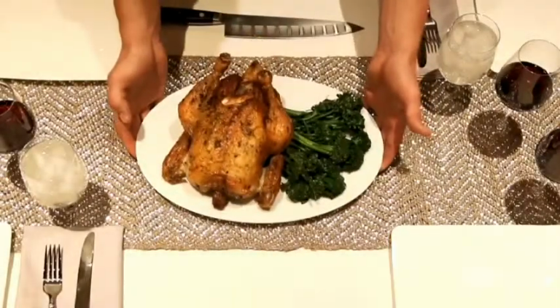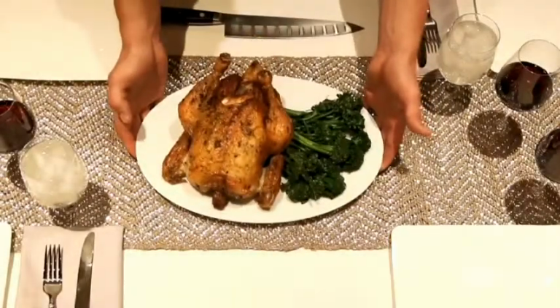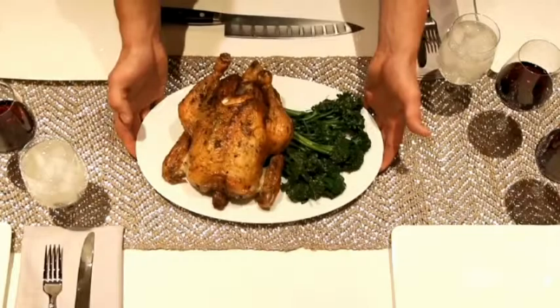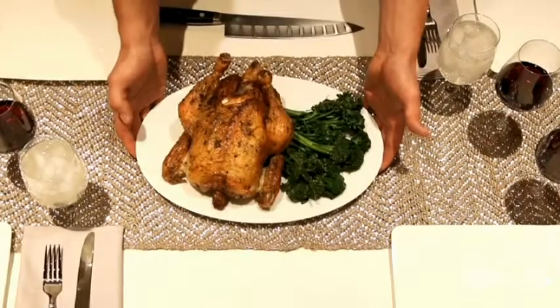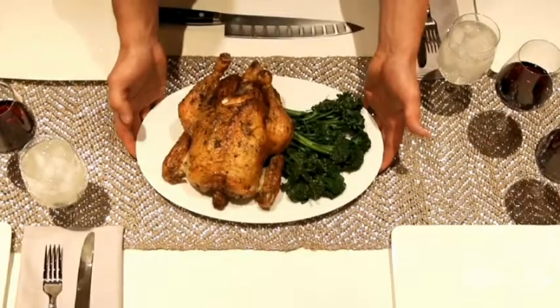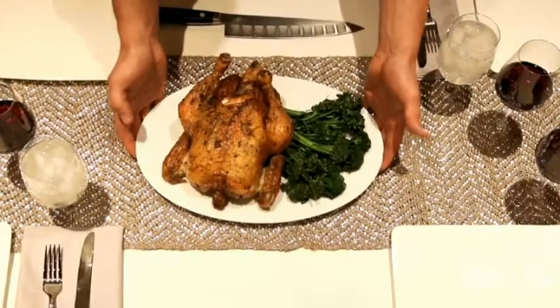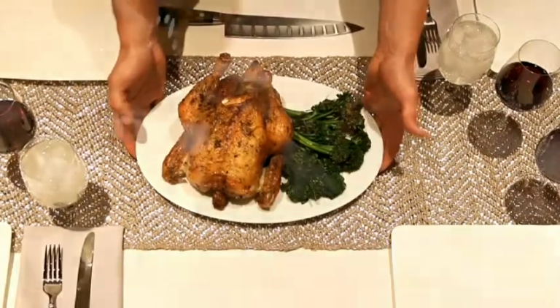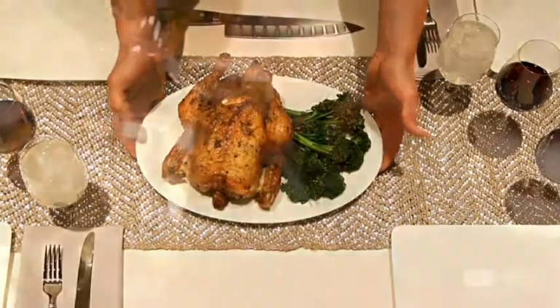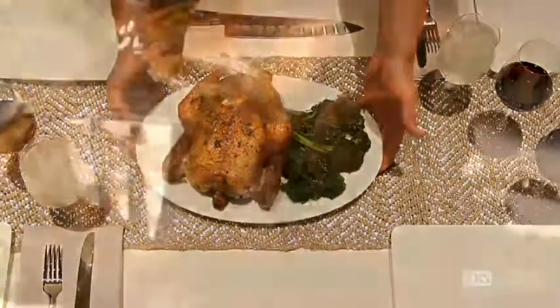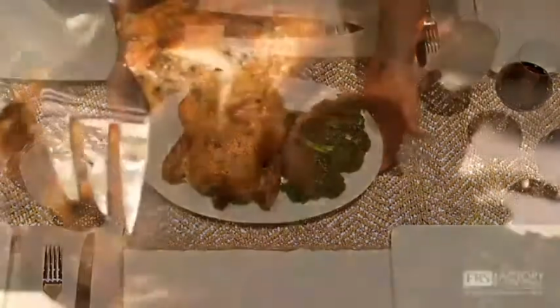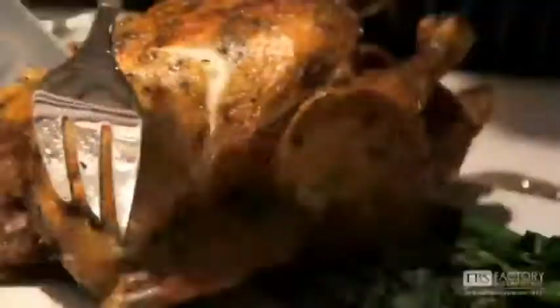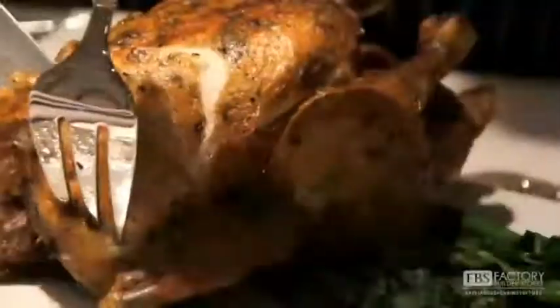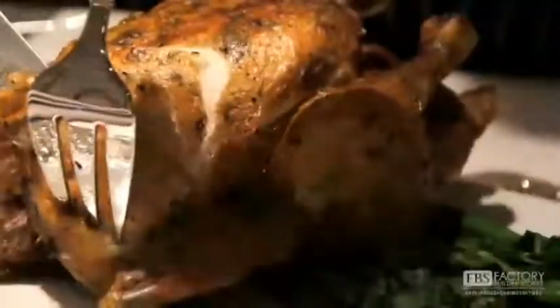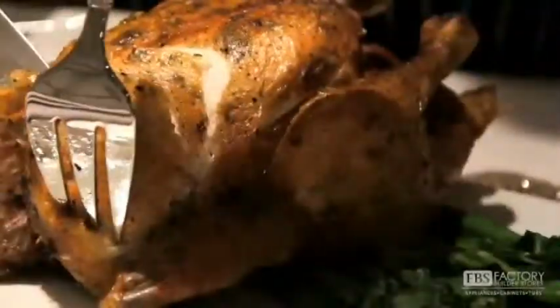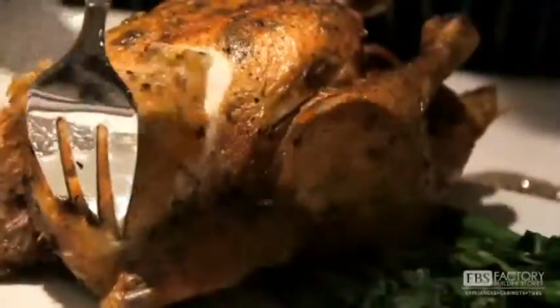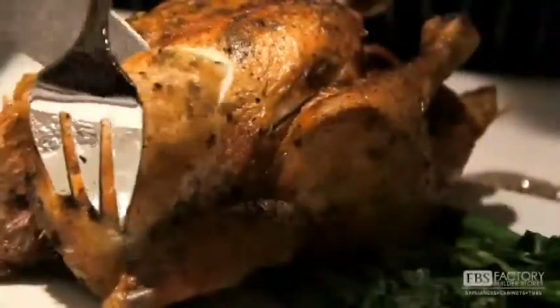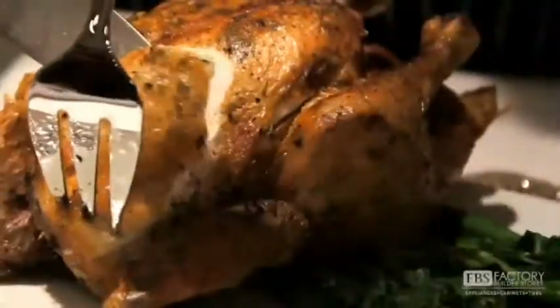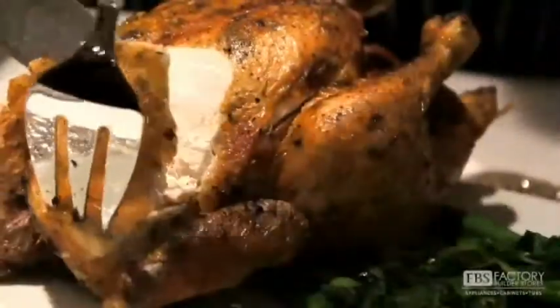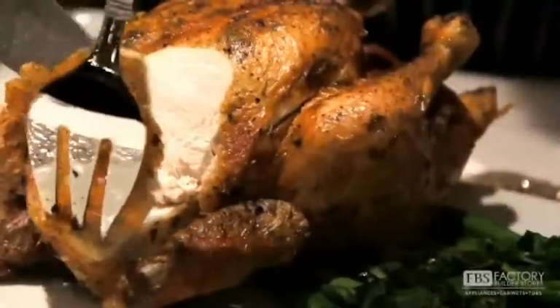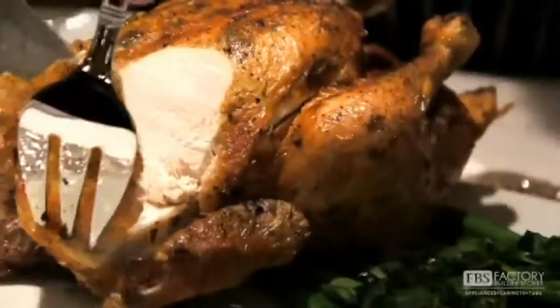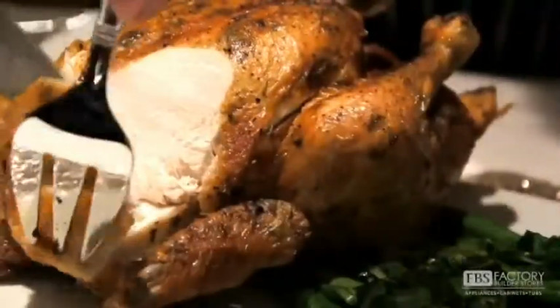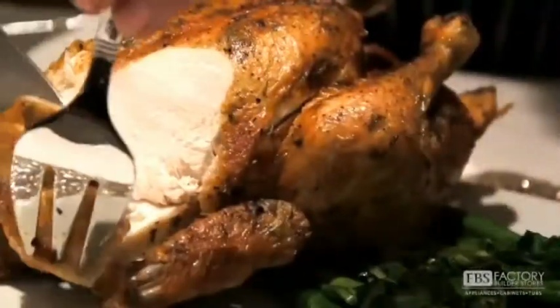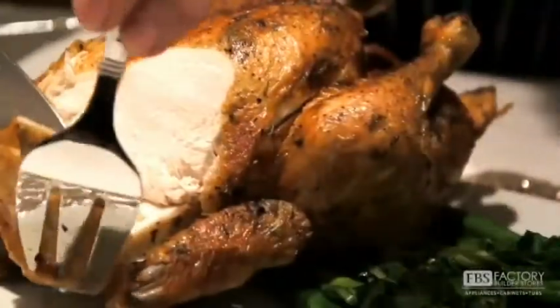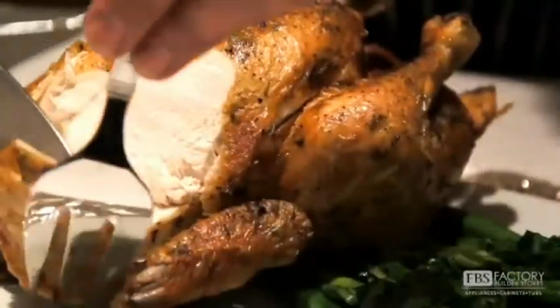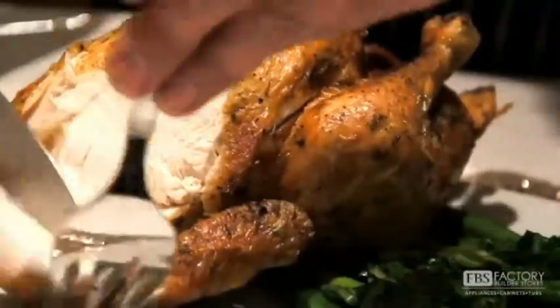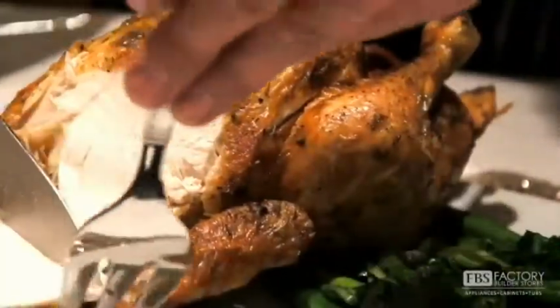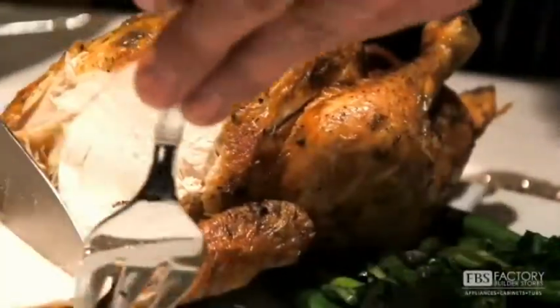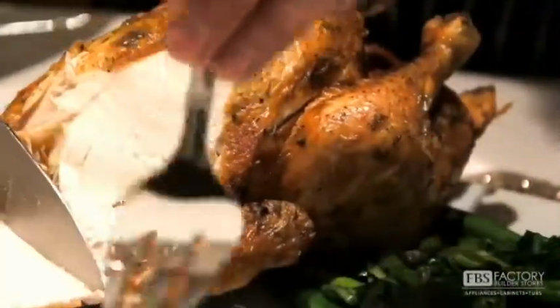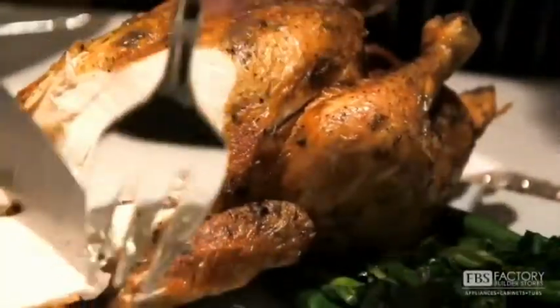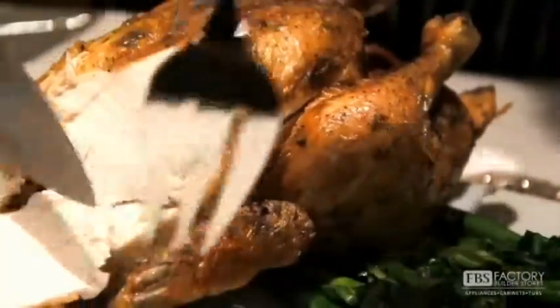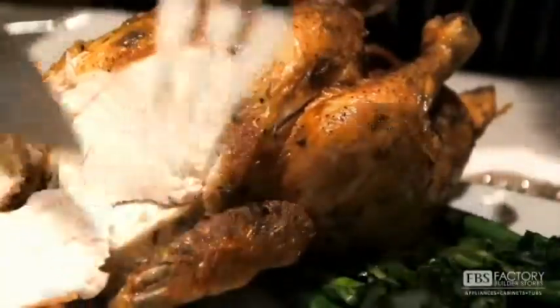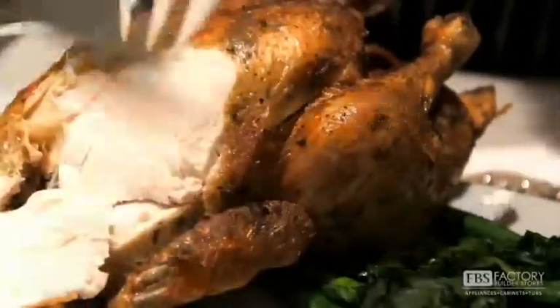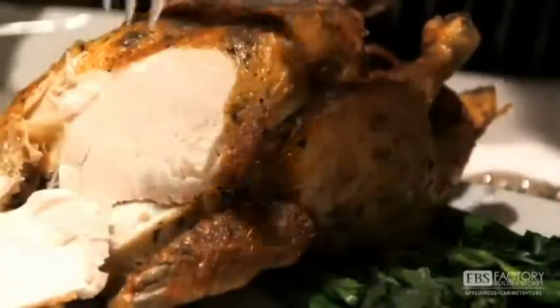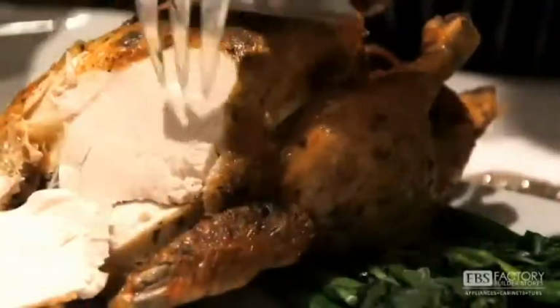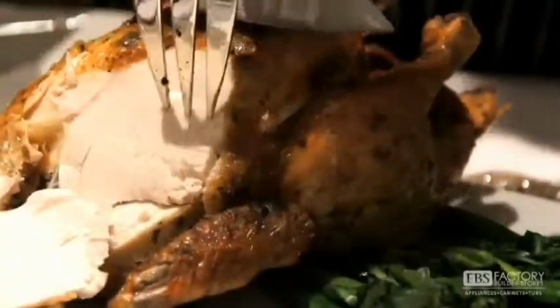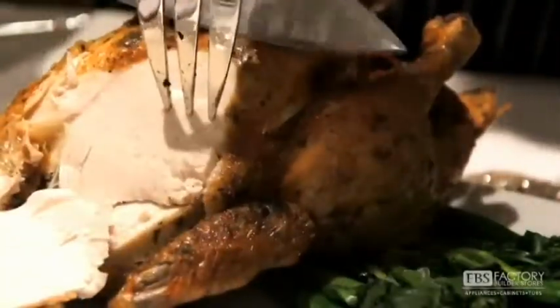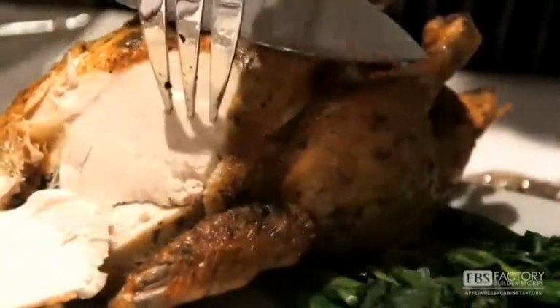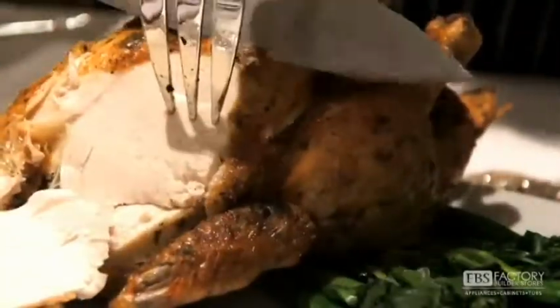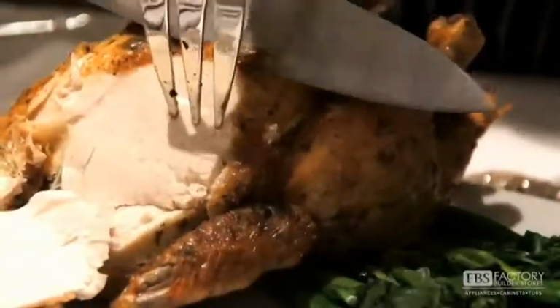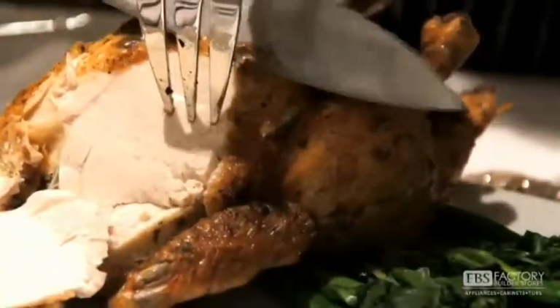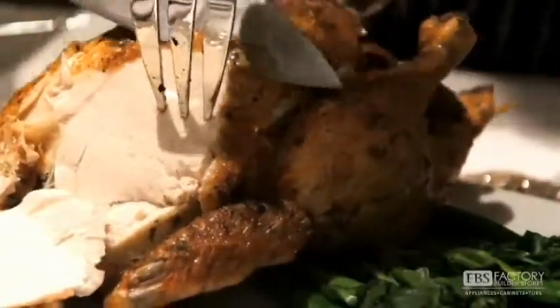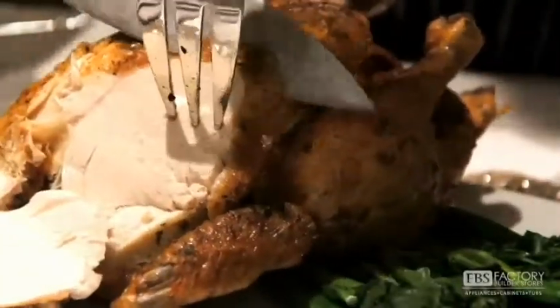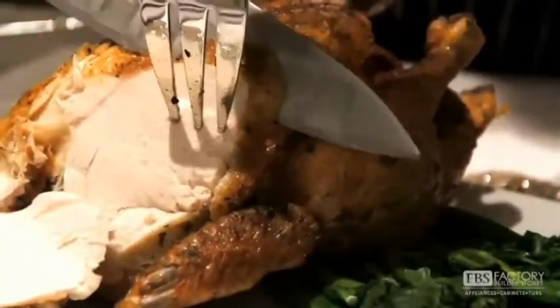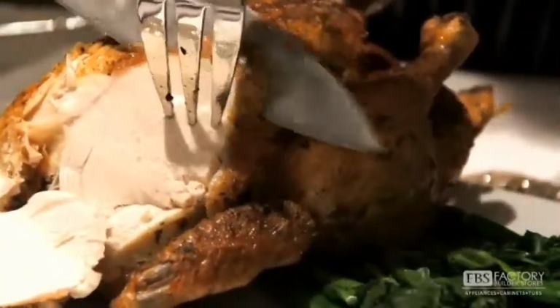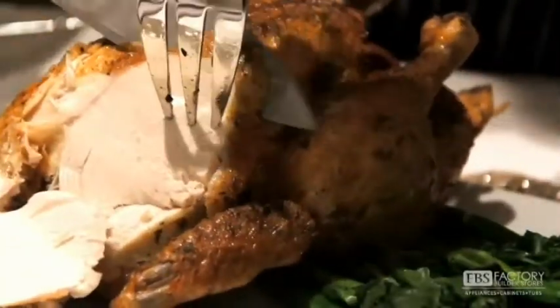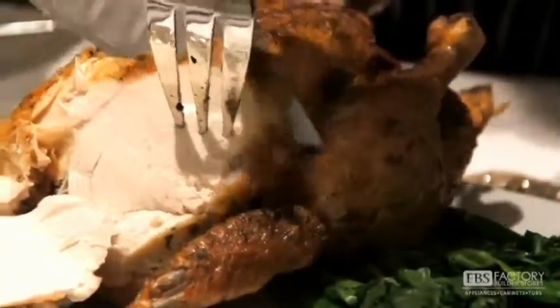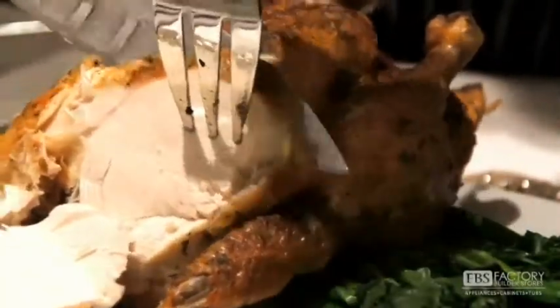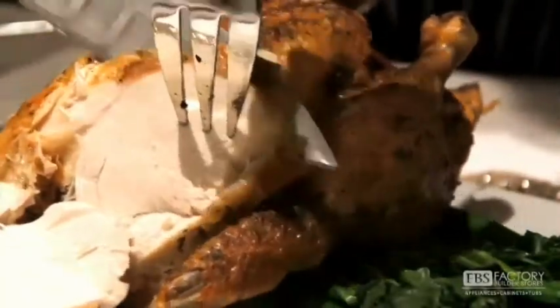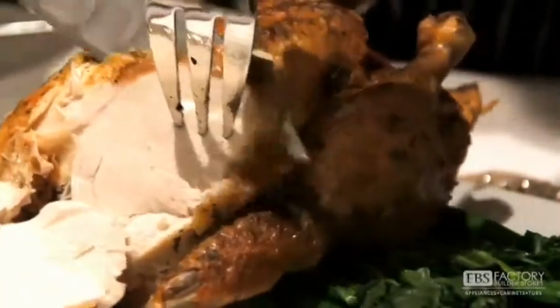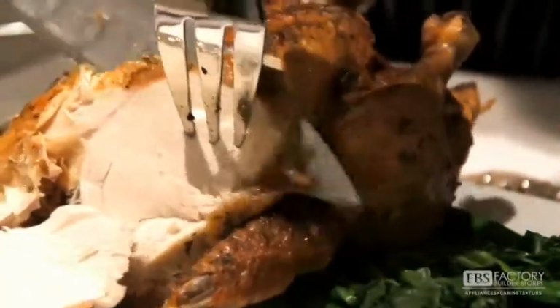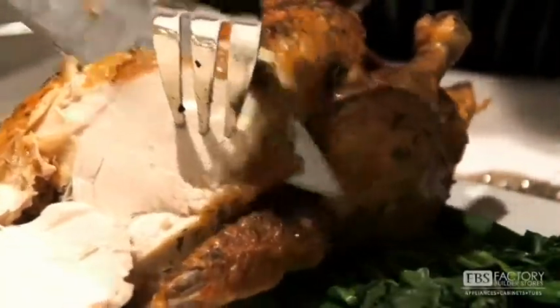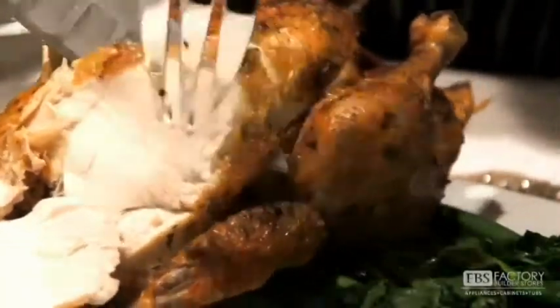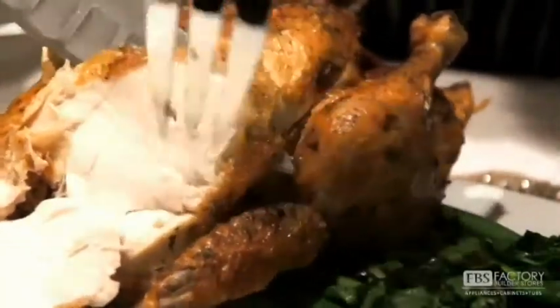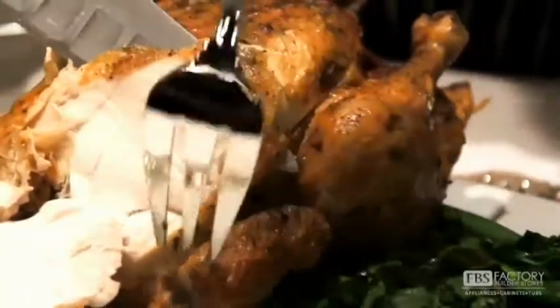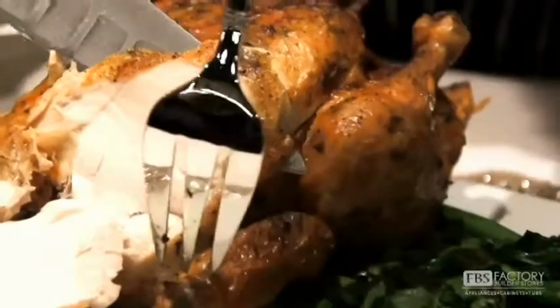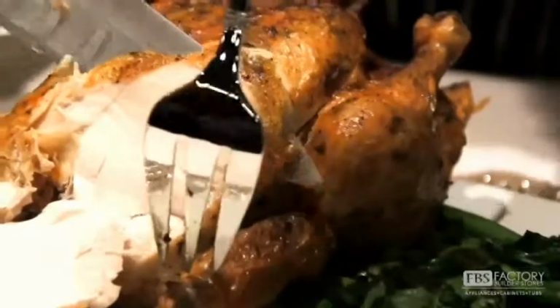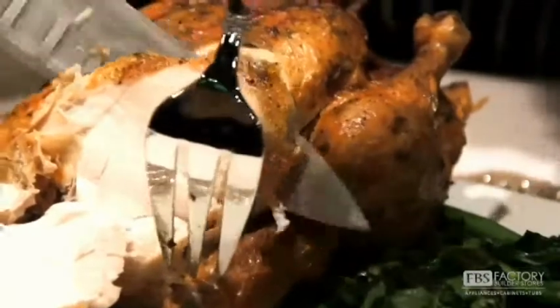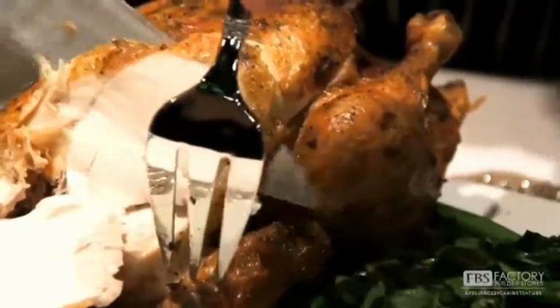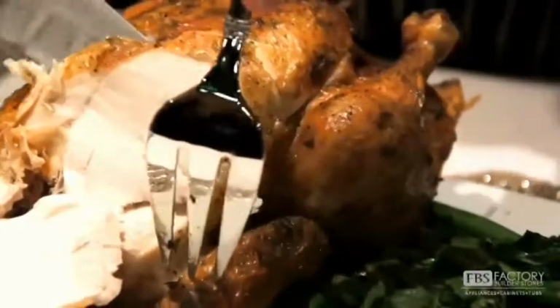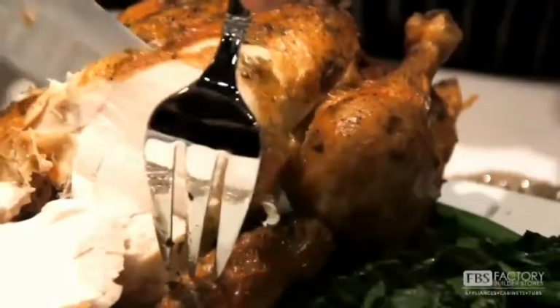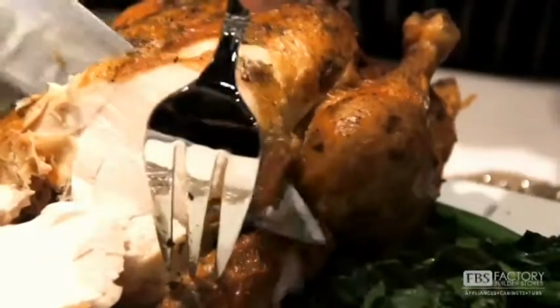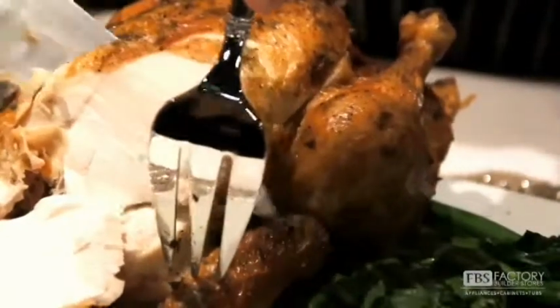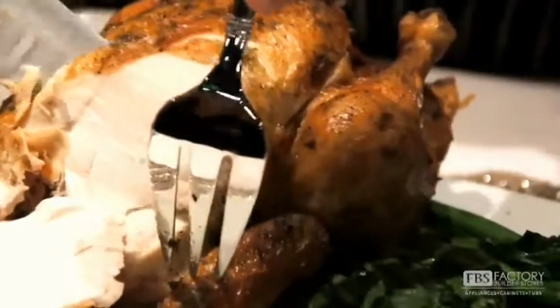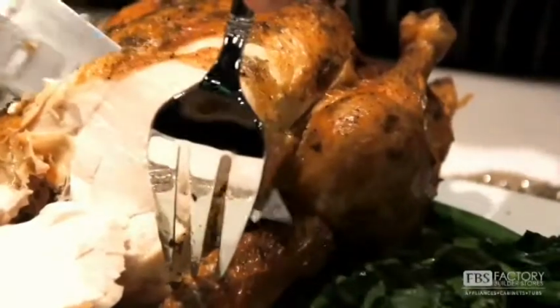Our chicken just came out of the steam convection oven. The skin is beautifully brown, it's crisp, and this chicken is juicy and moist.